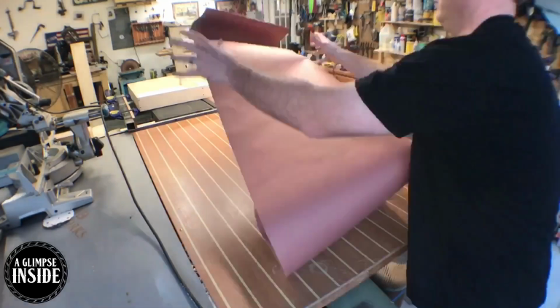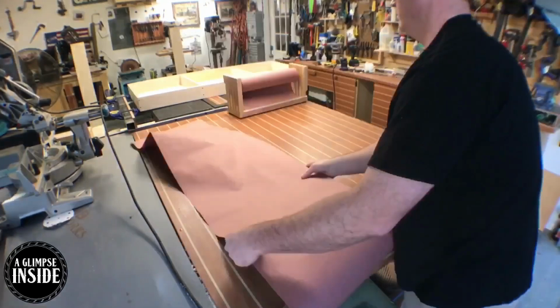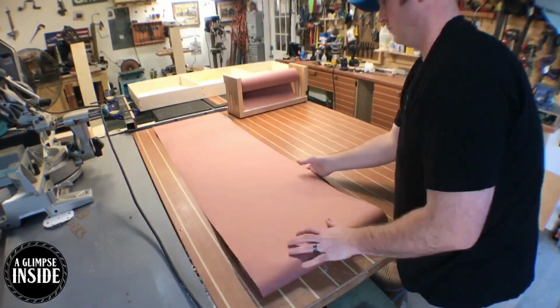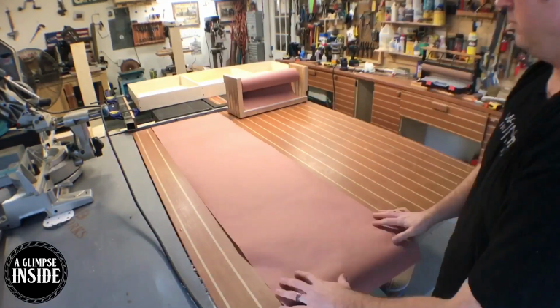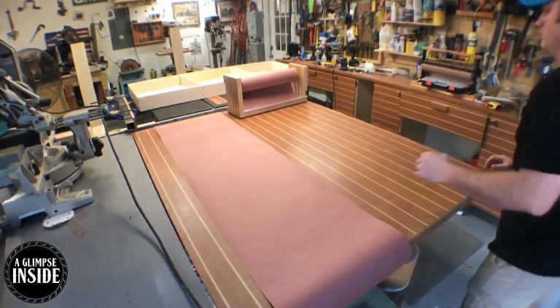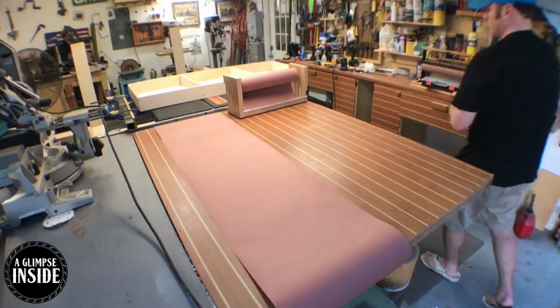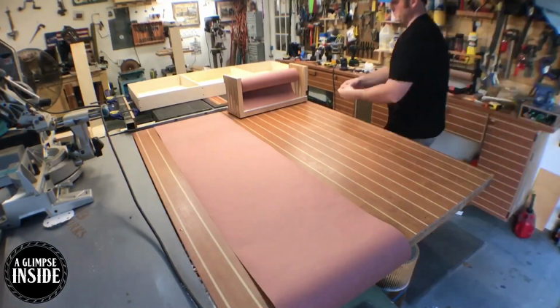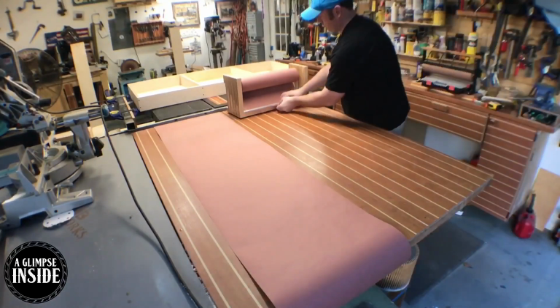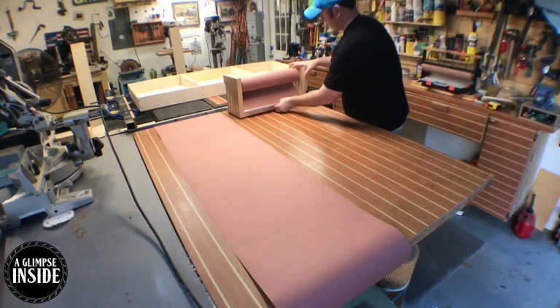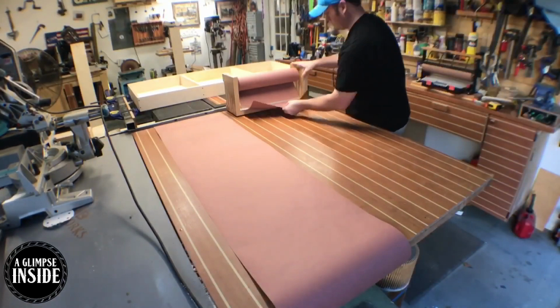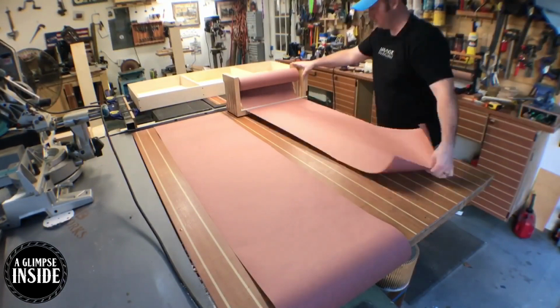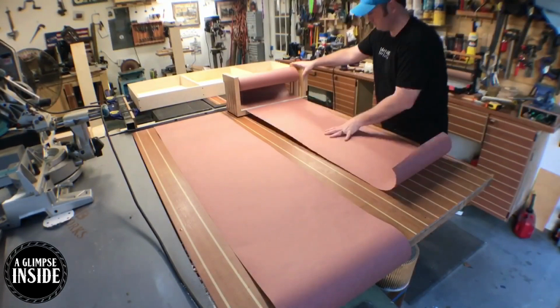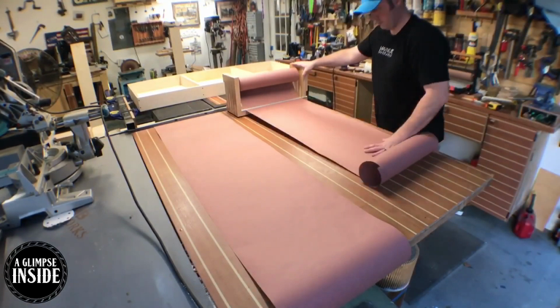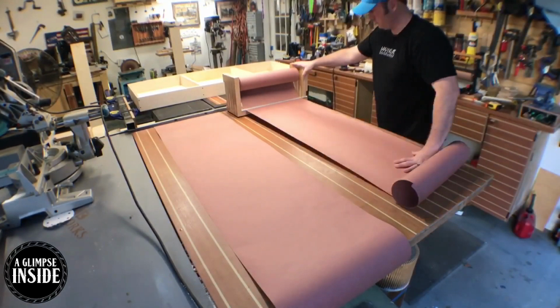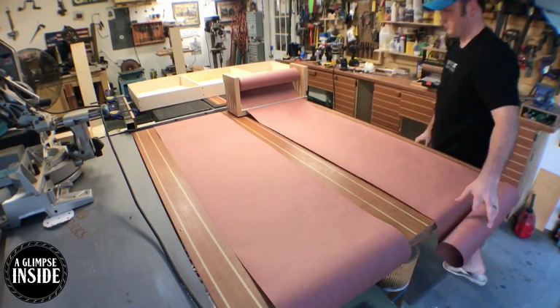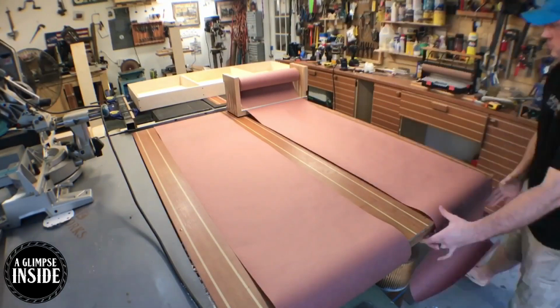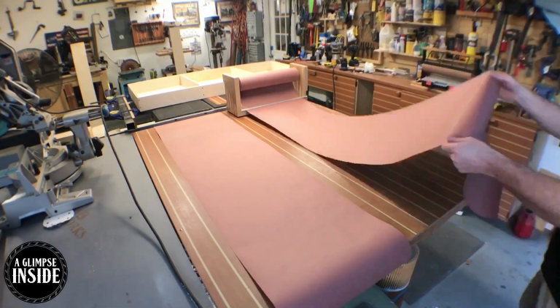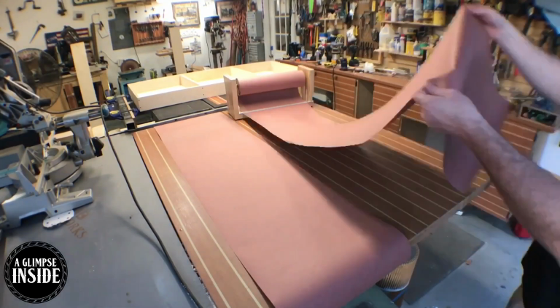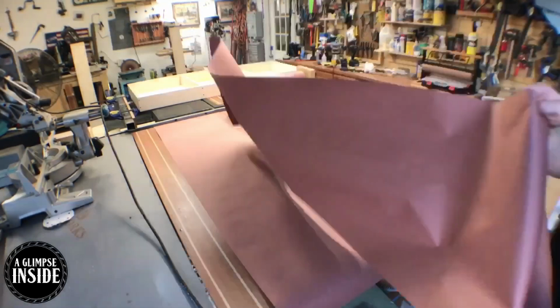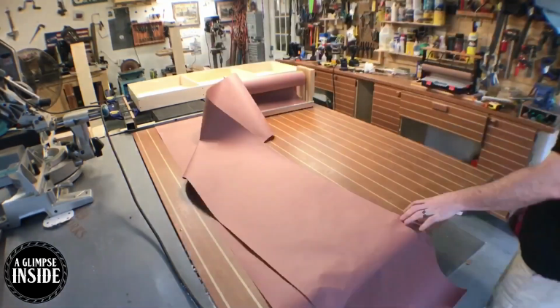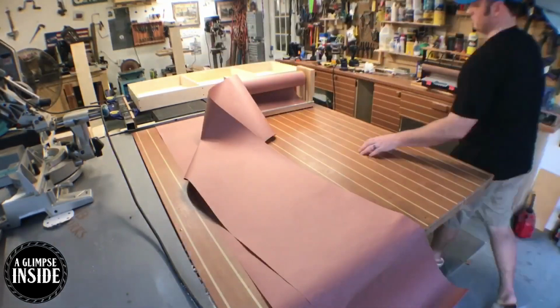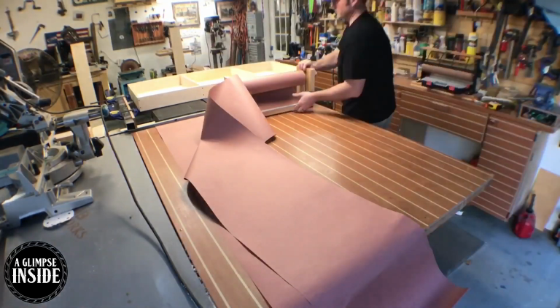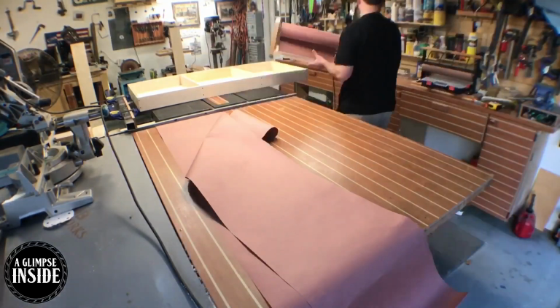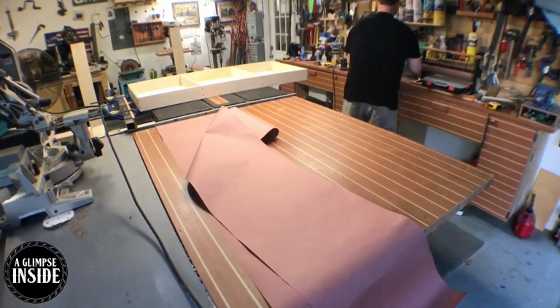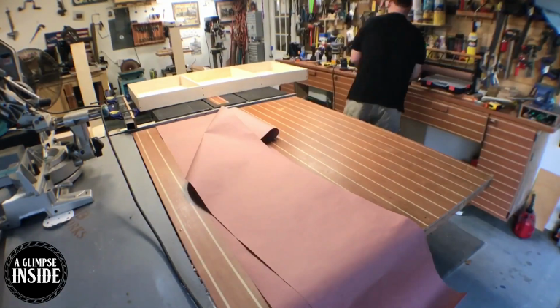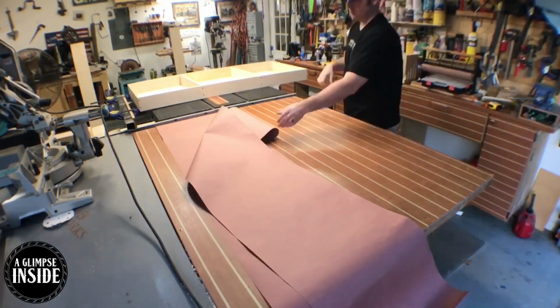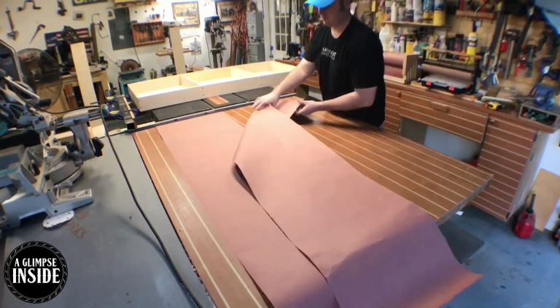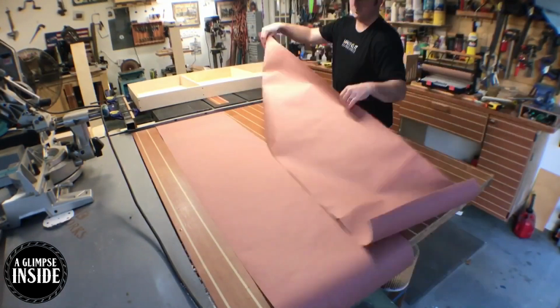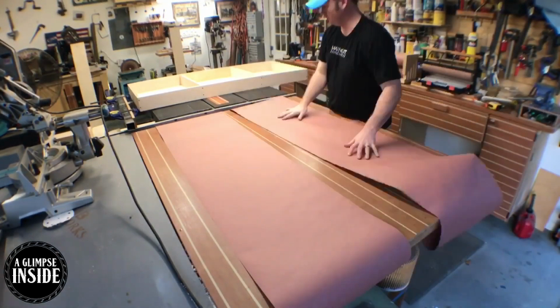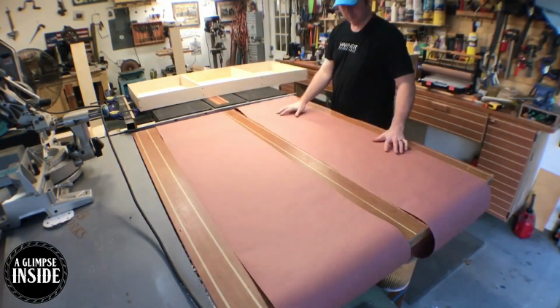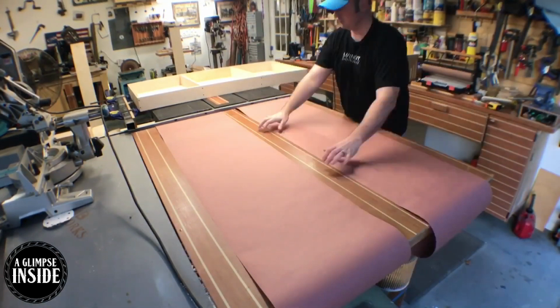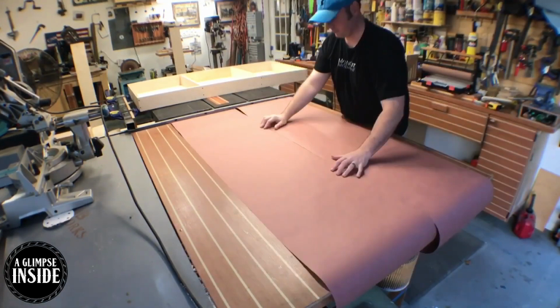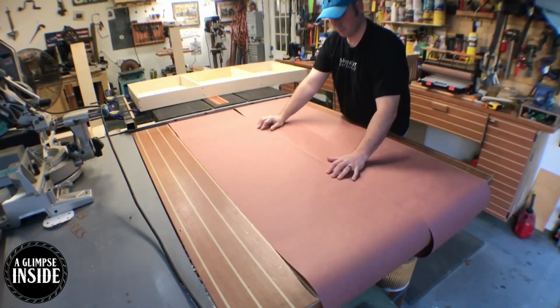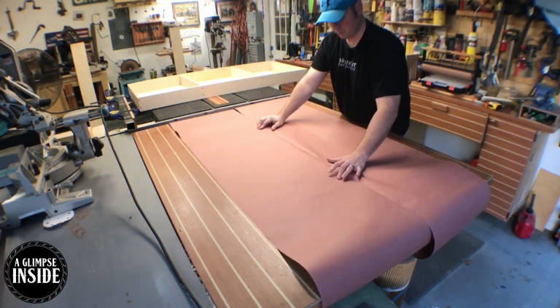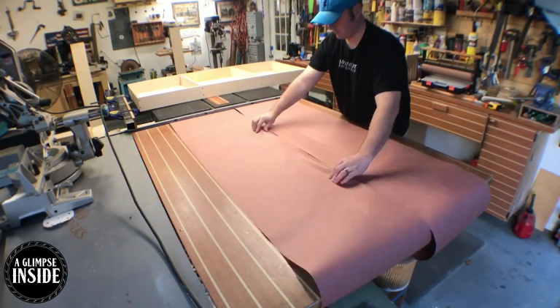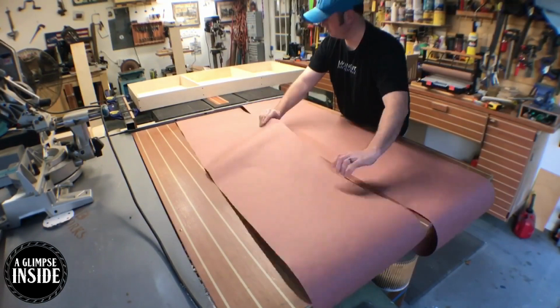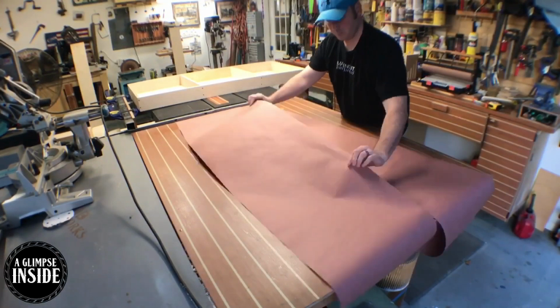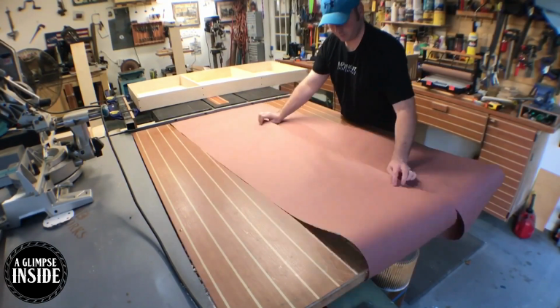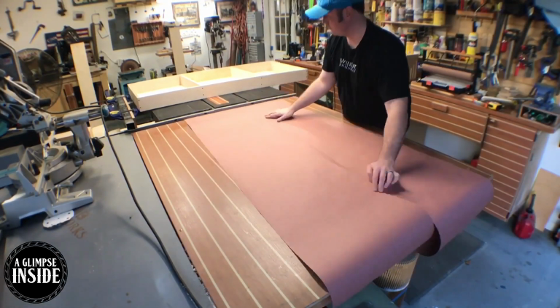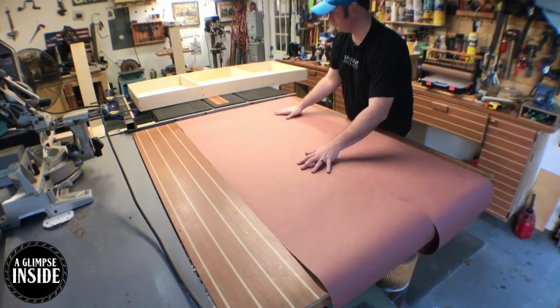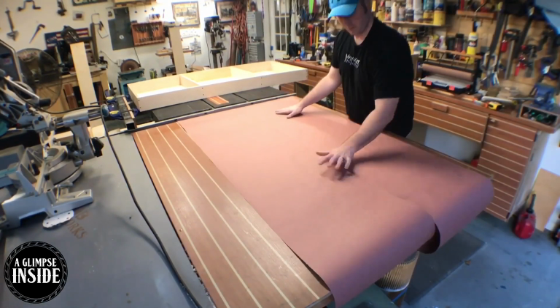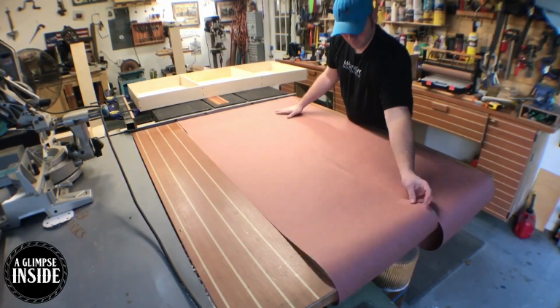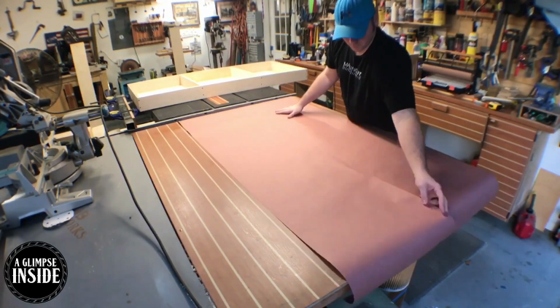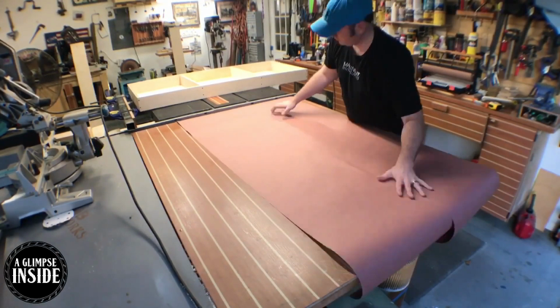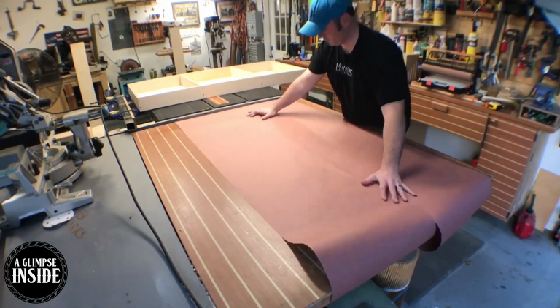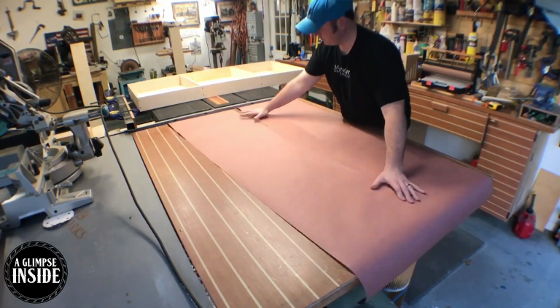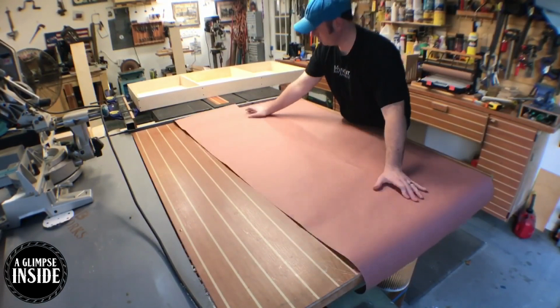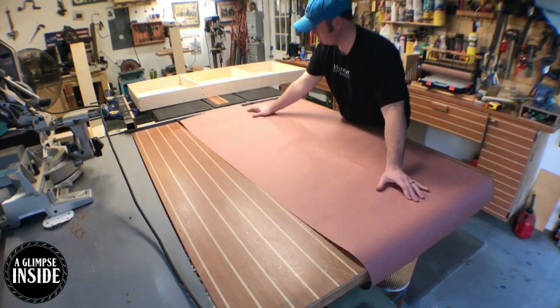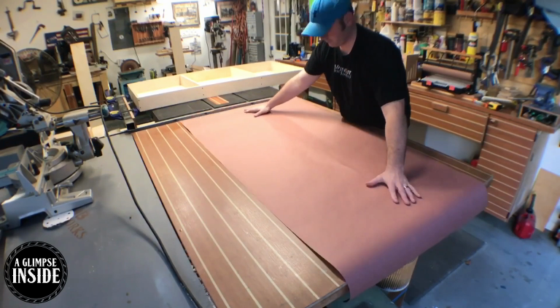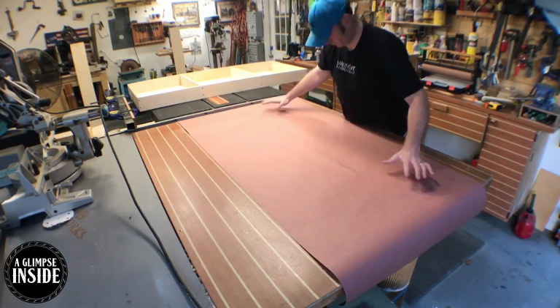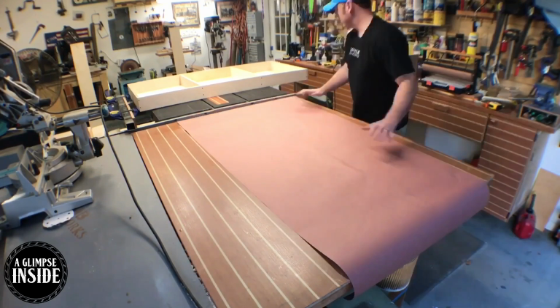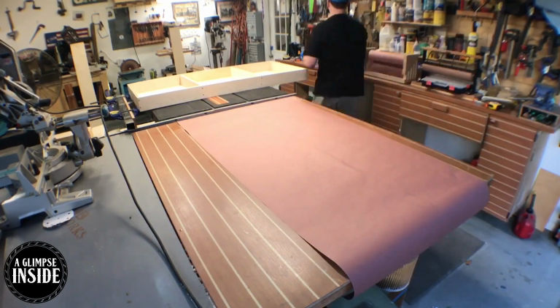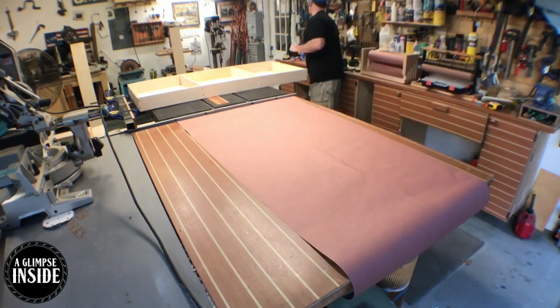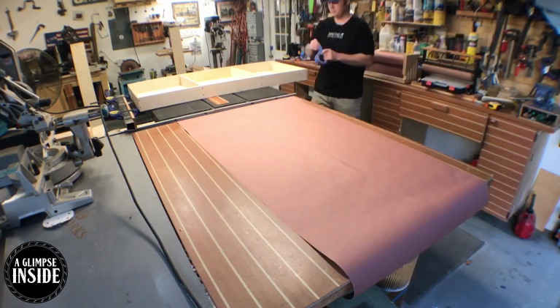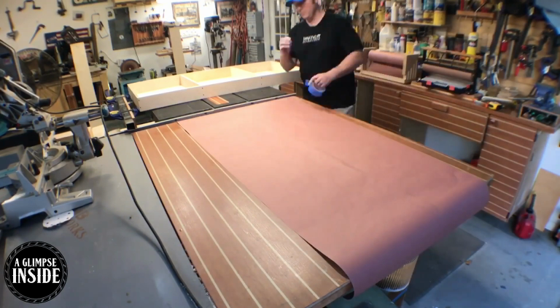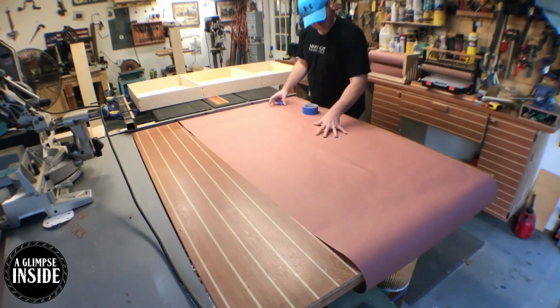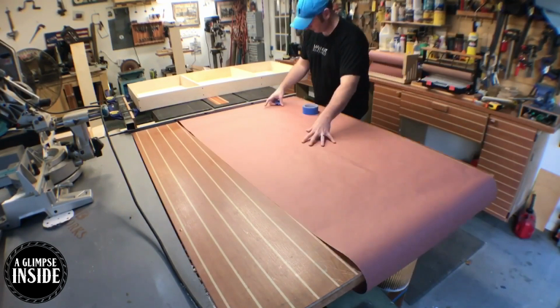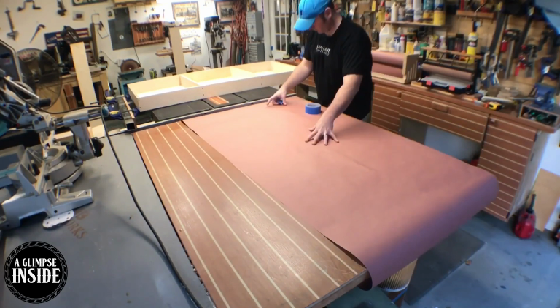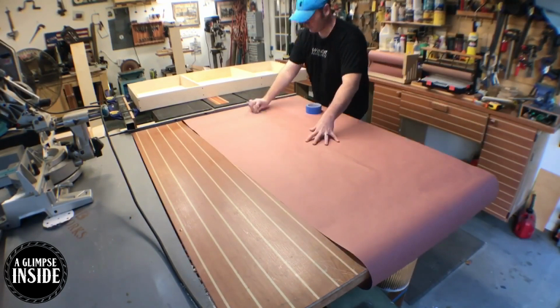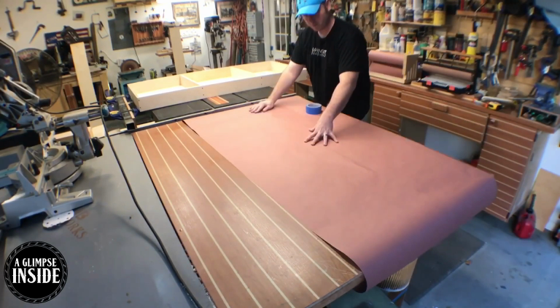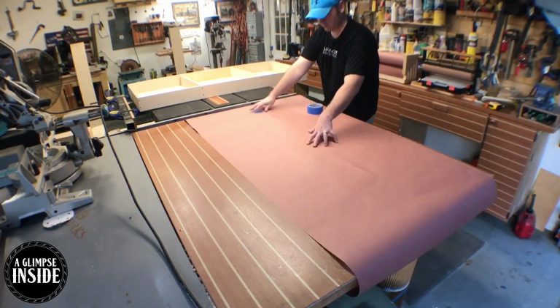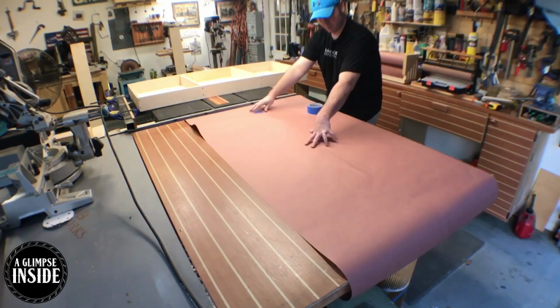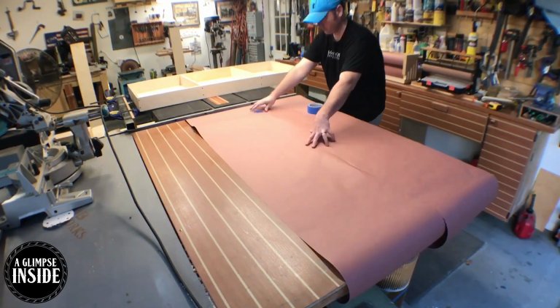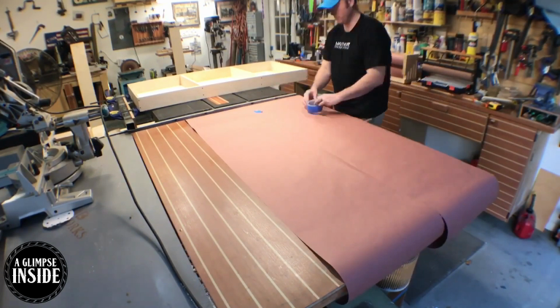Now it's time to go ahead and prep to apply some stain. Man, that is a handsome paper cutter — wonder where I got it.